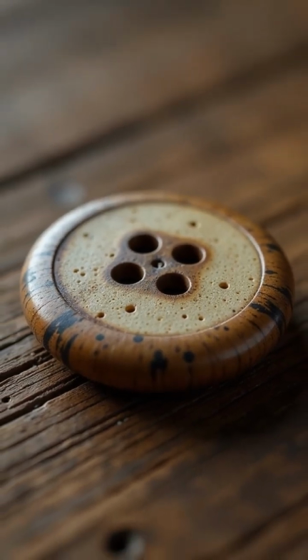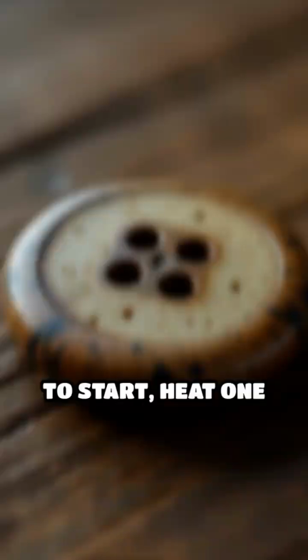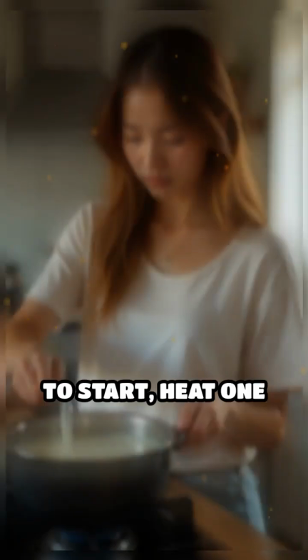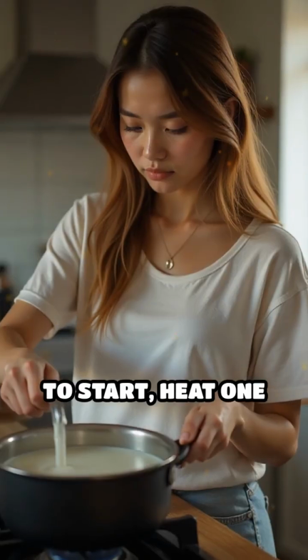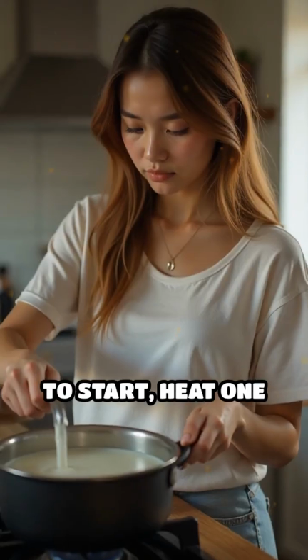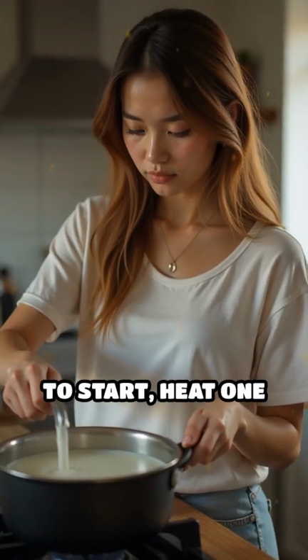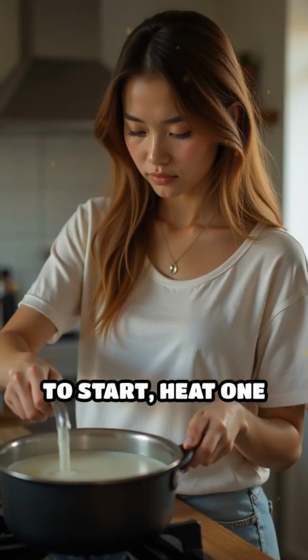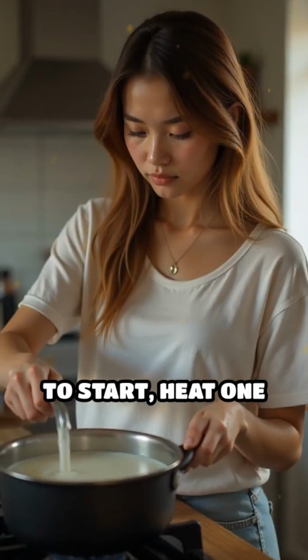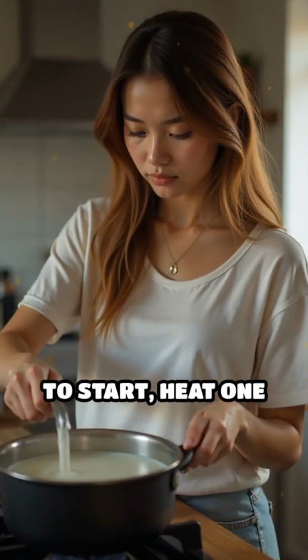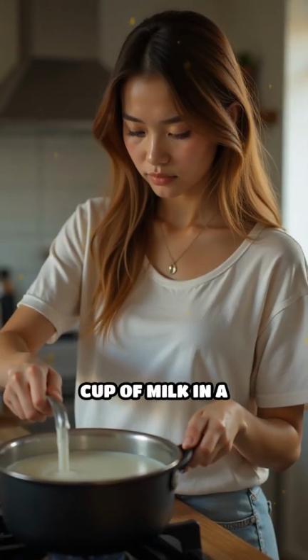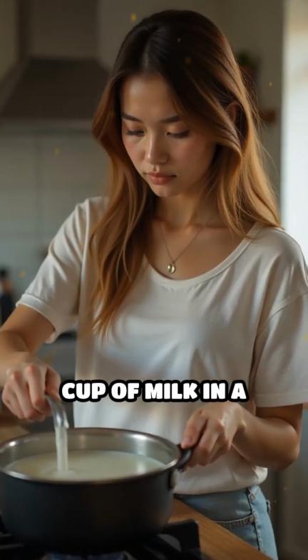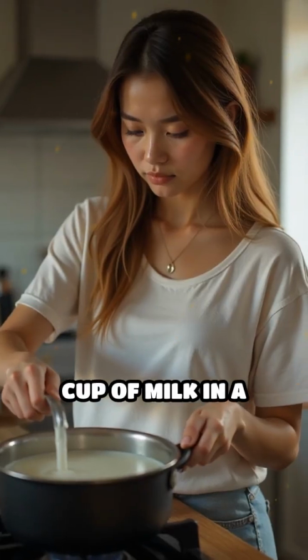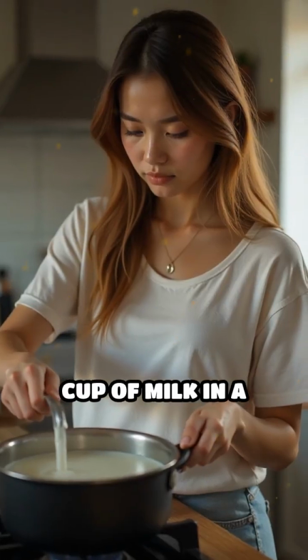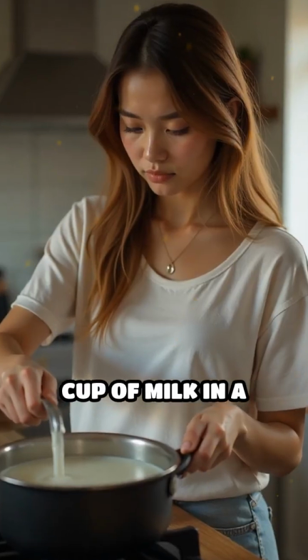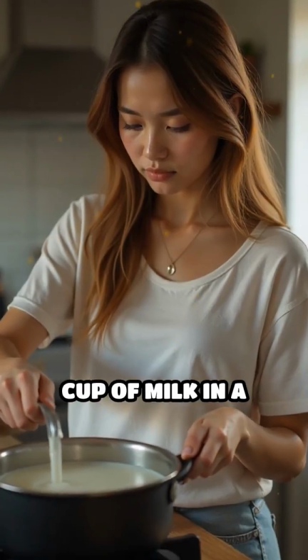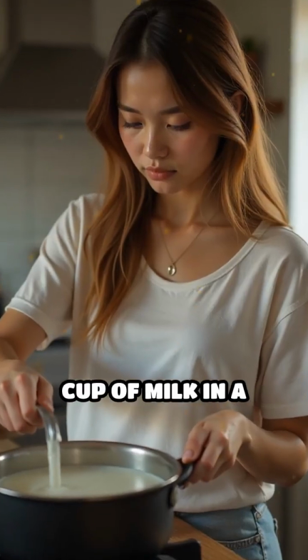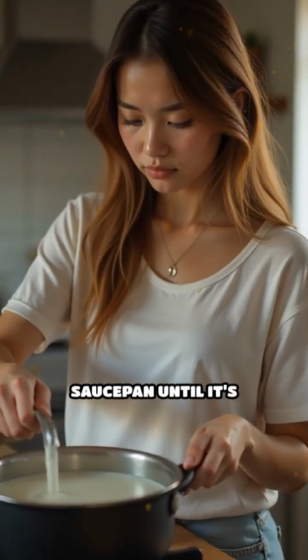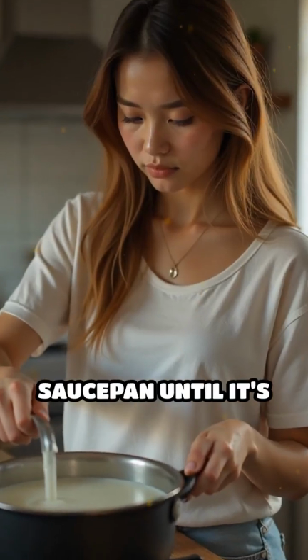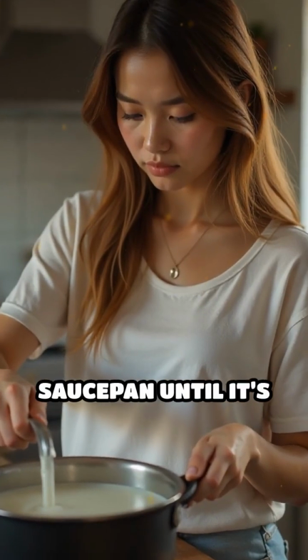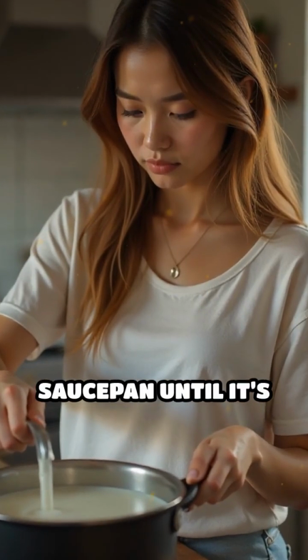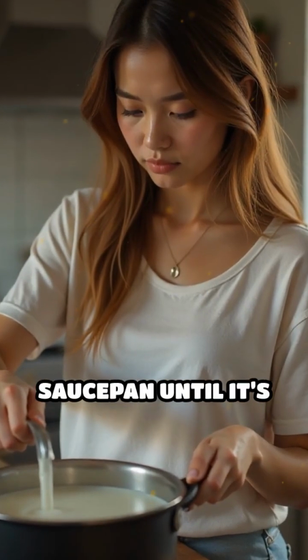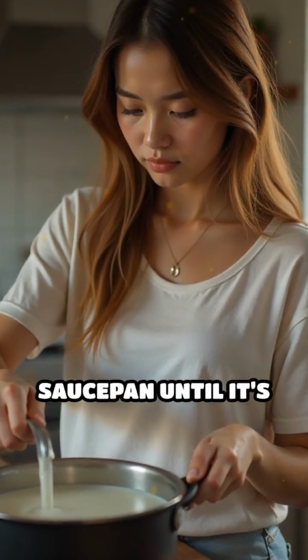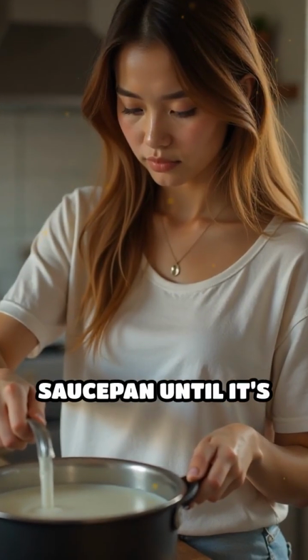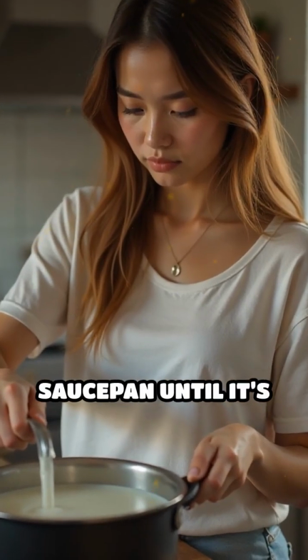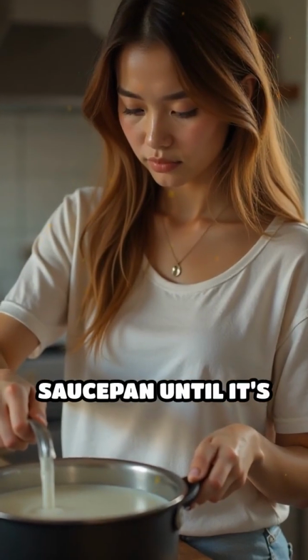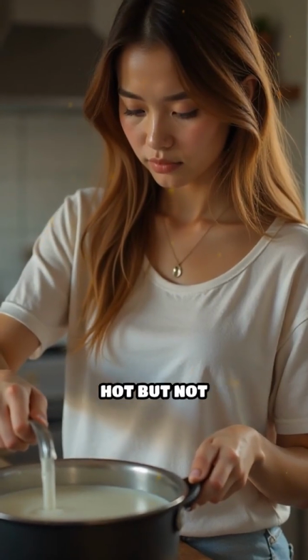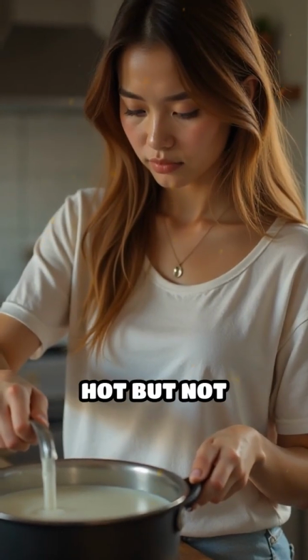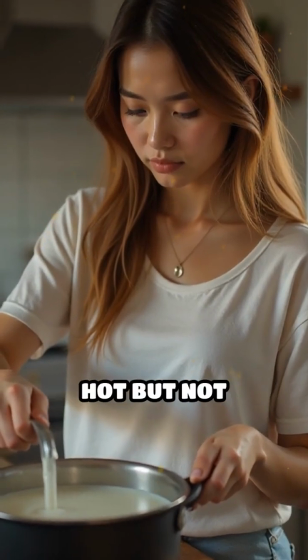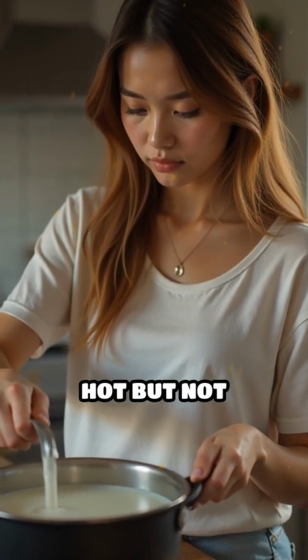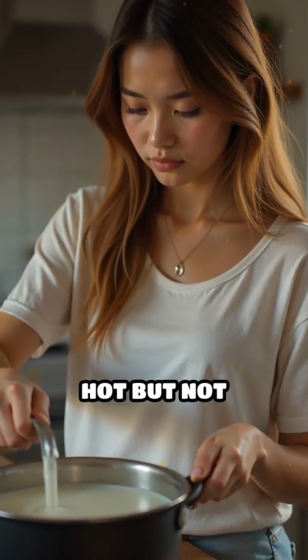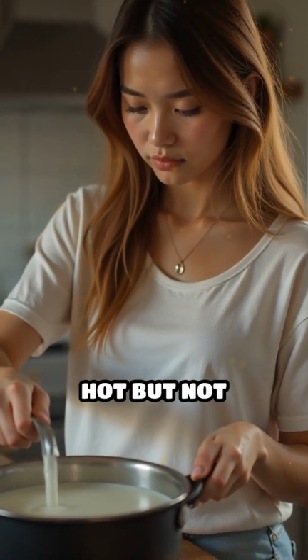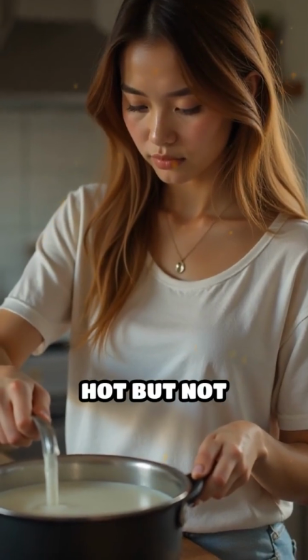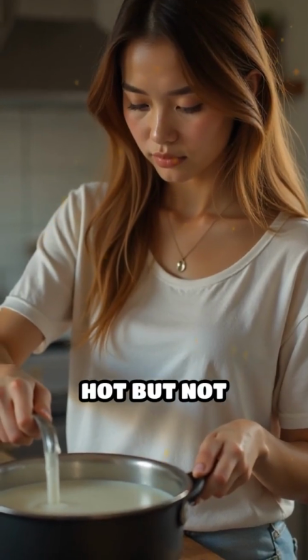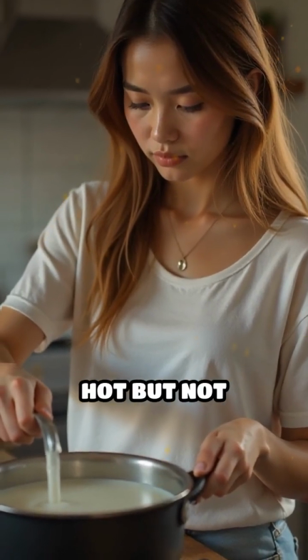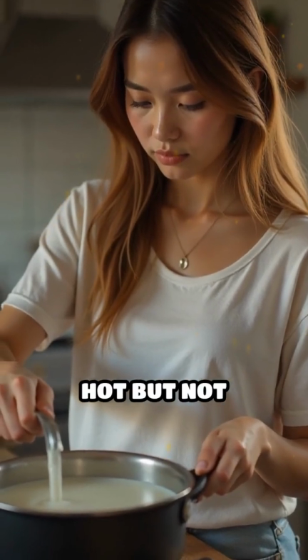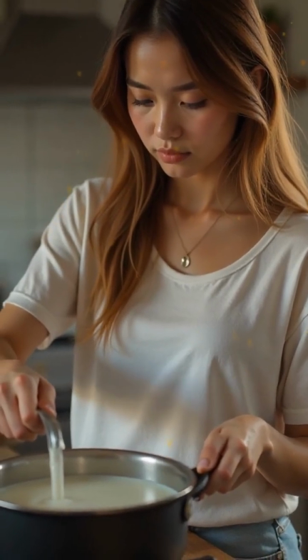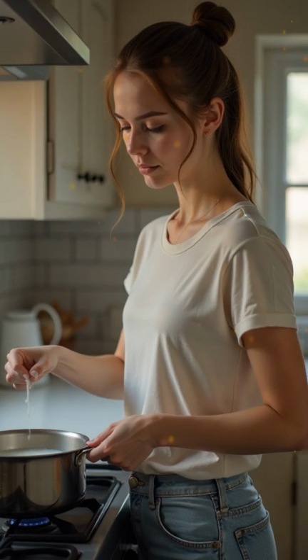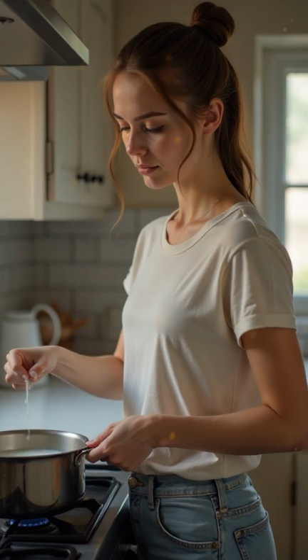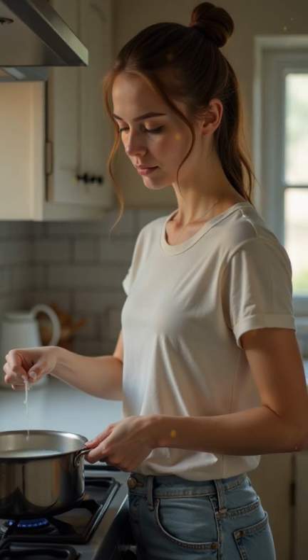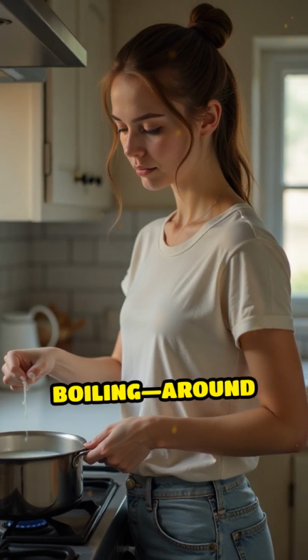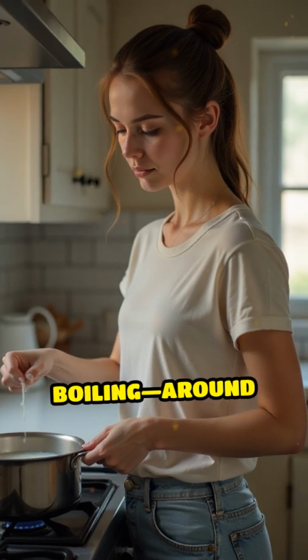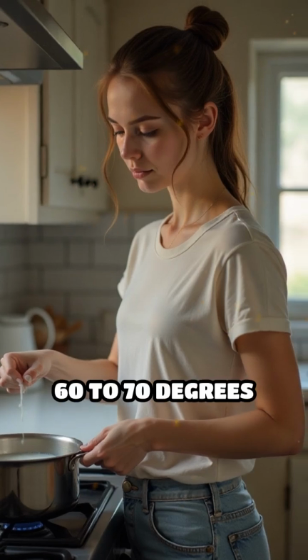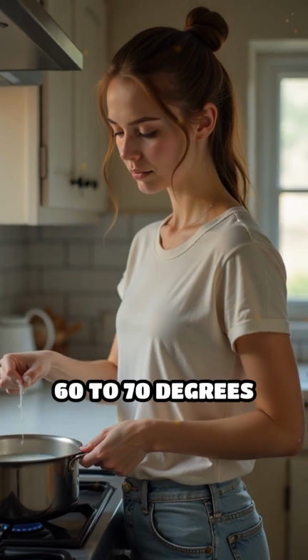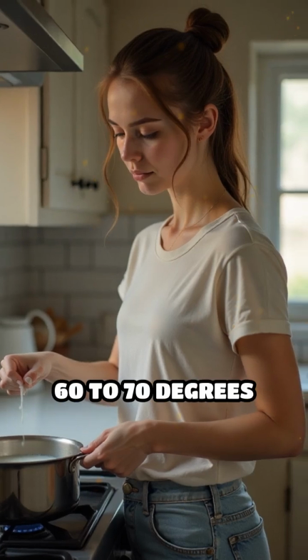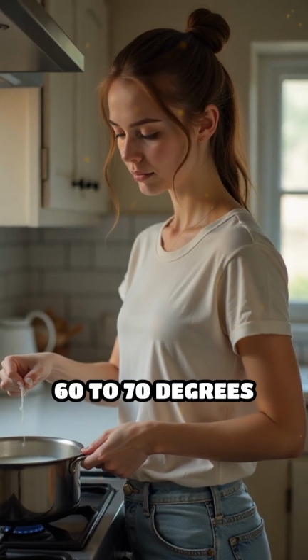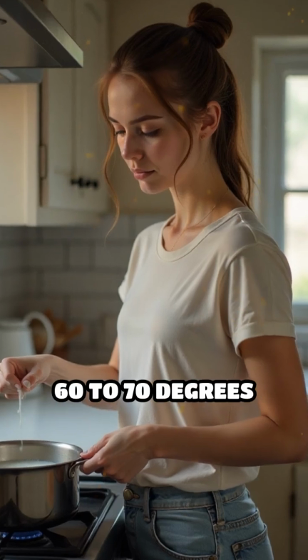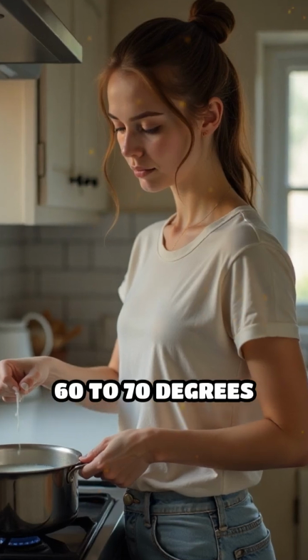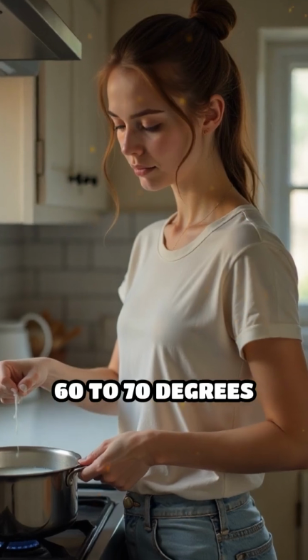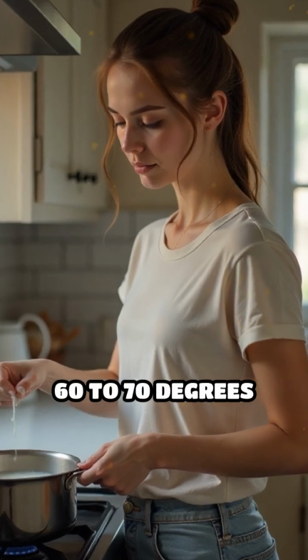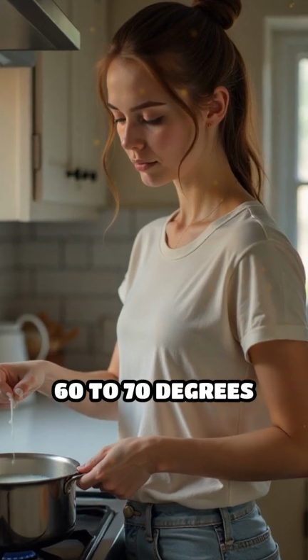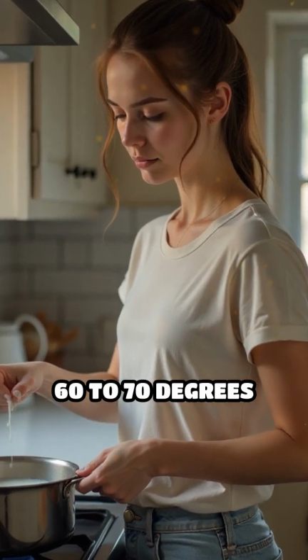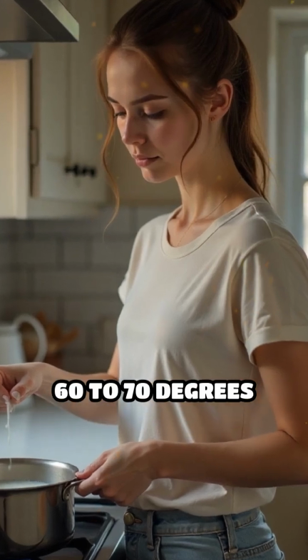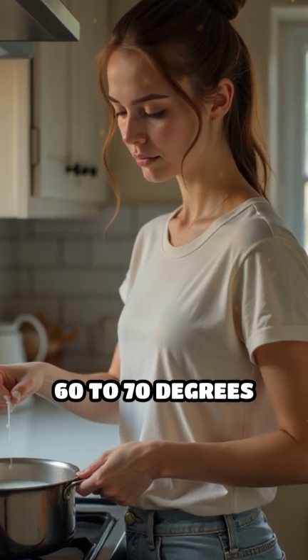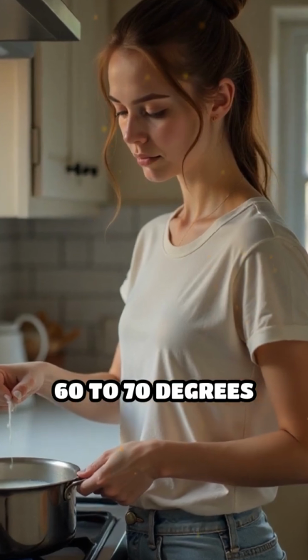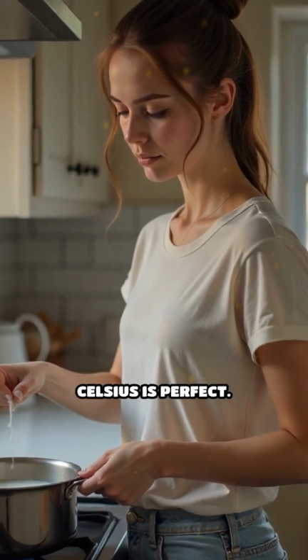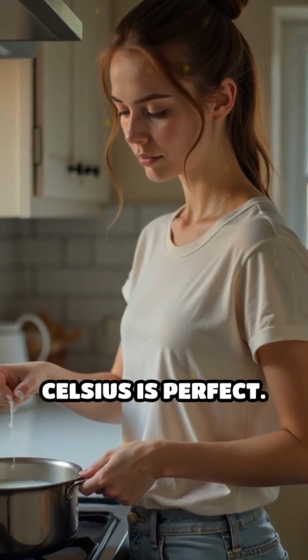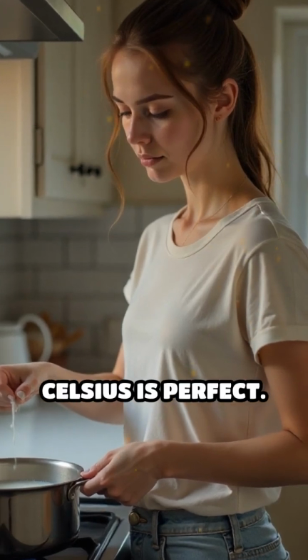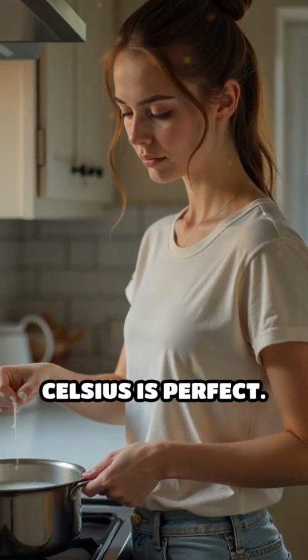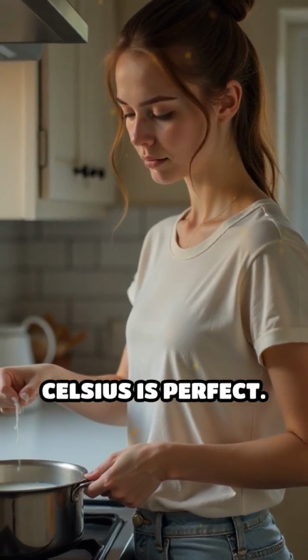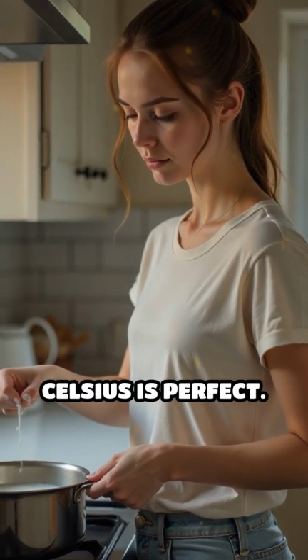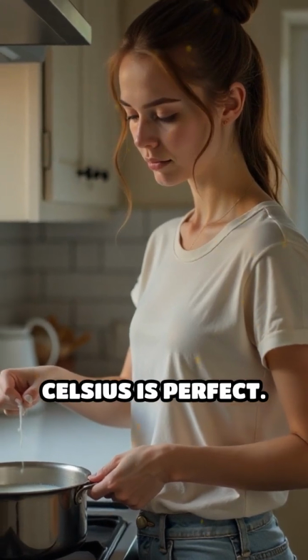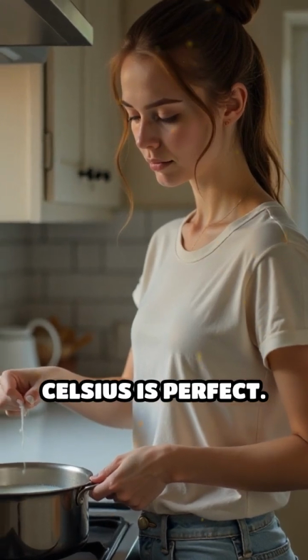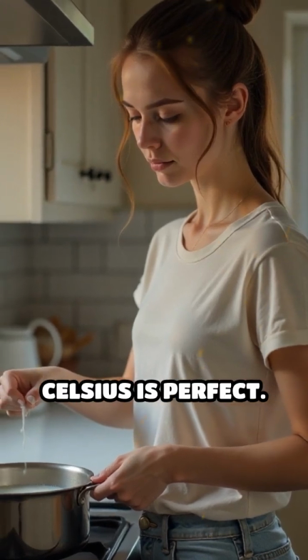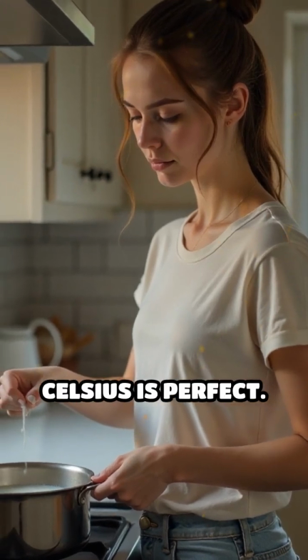To start, heat one cup of milk in a saucepan until it's hot but not boiling. Around 60 to 70 degrees Celsius is perfect.